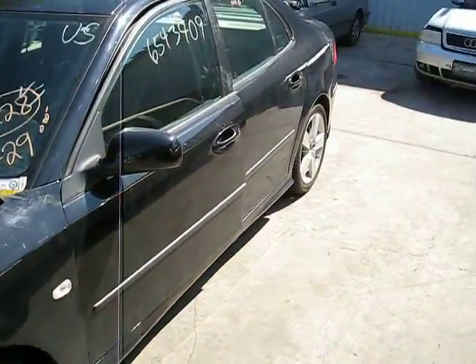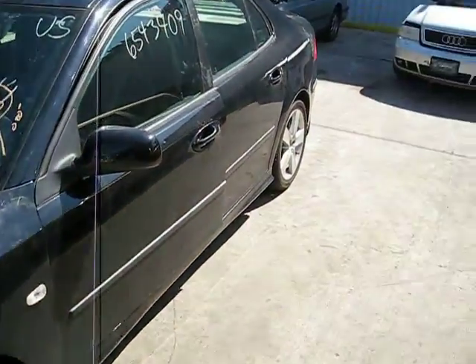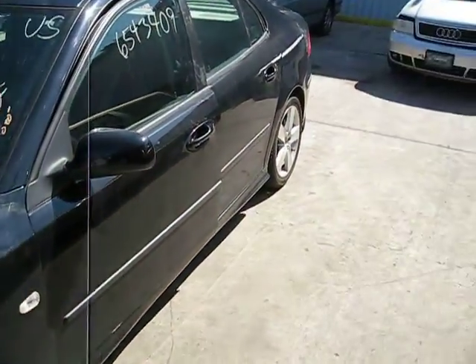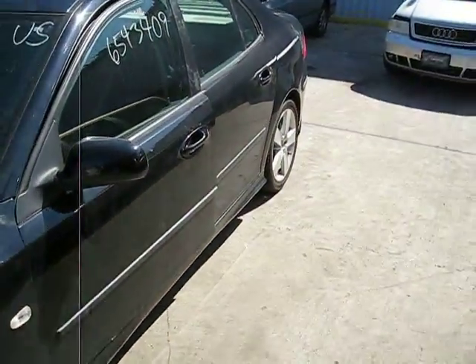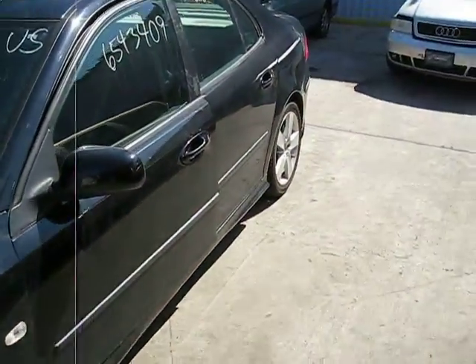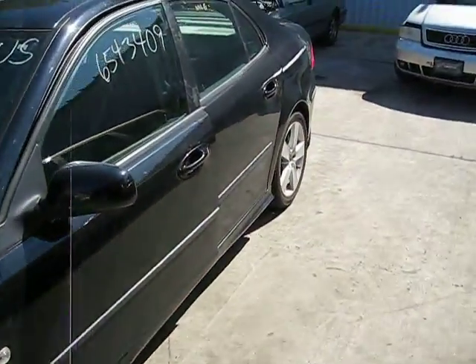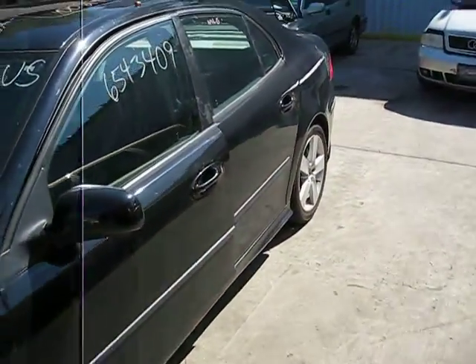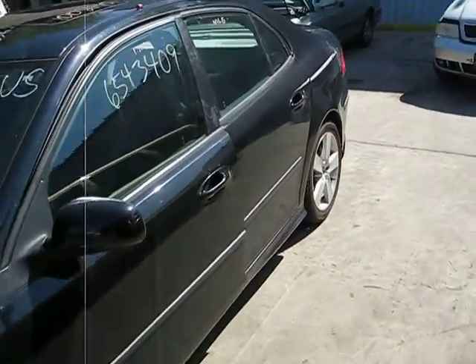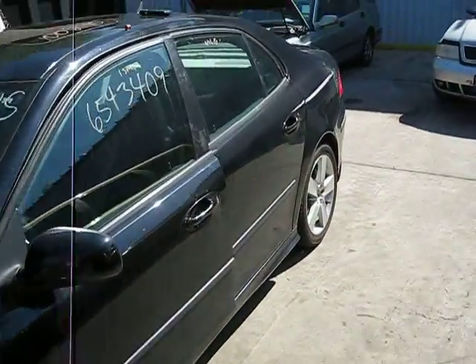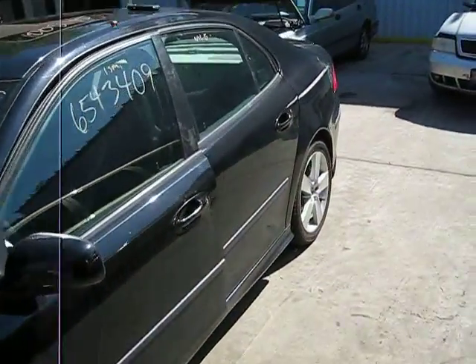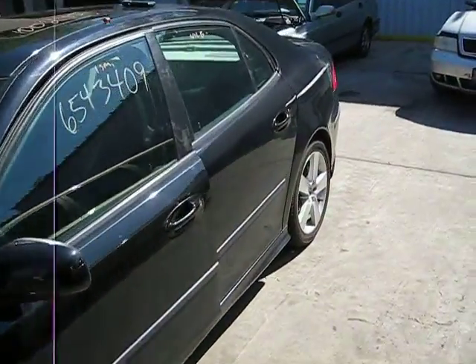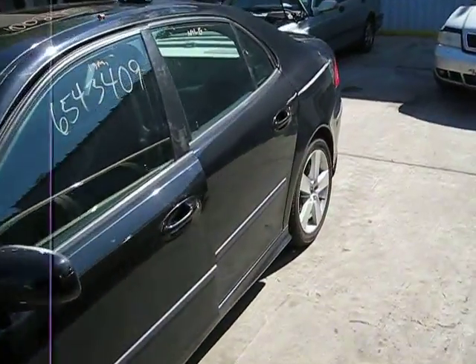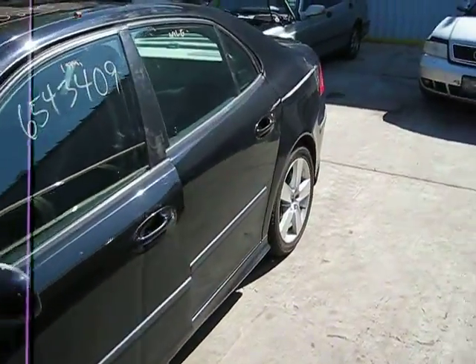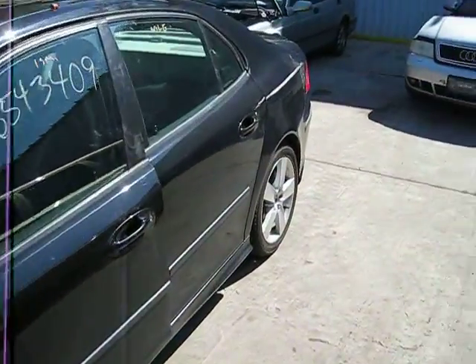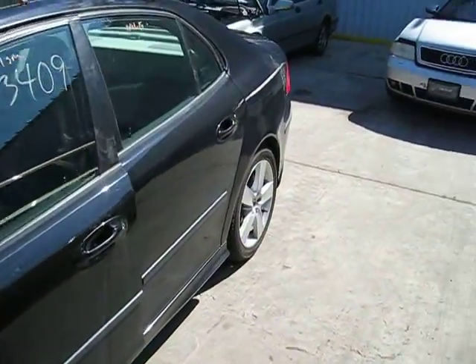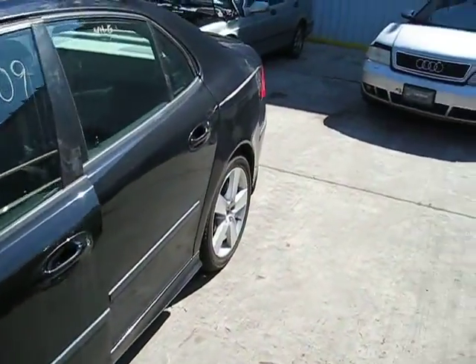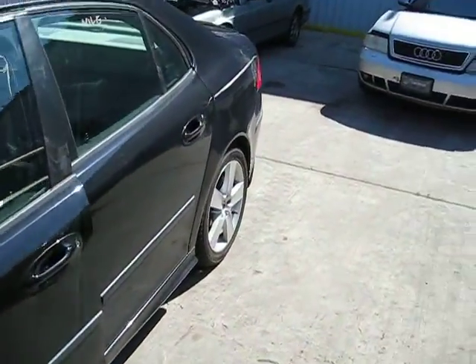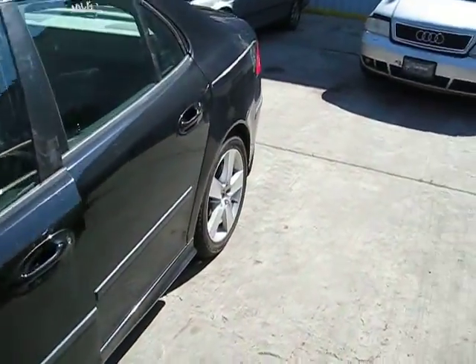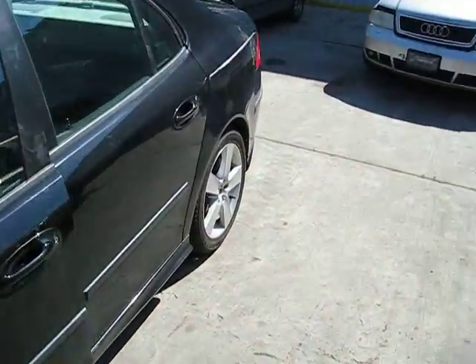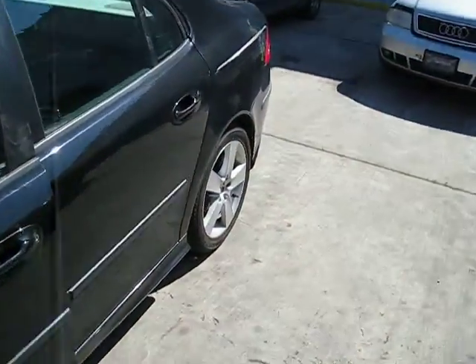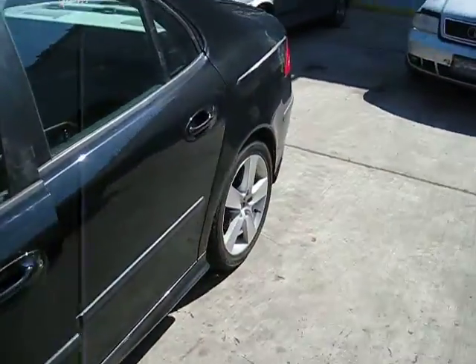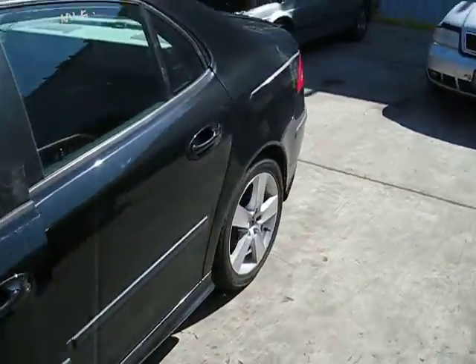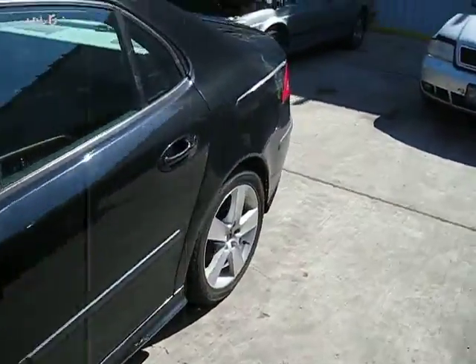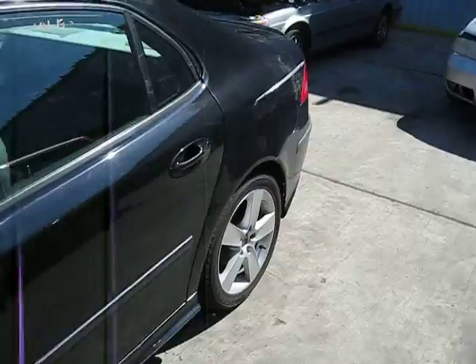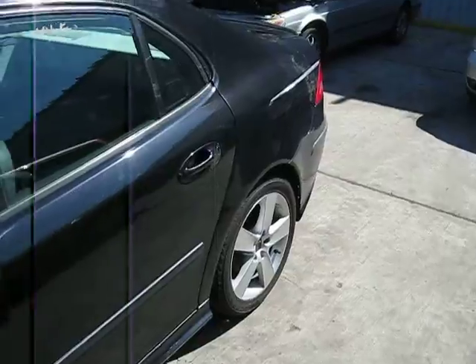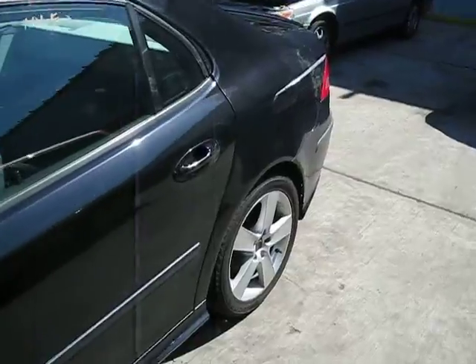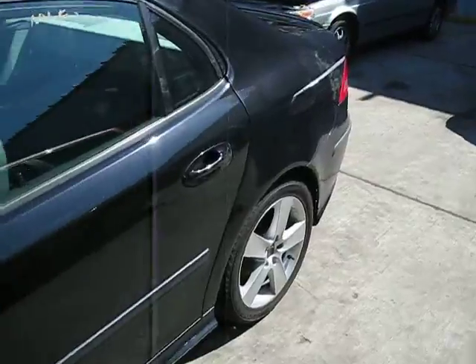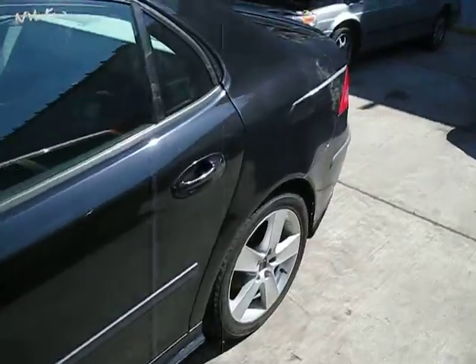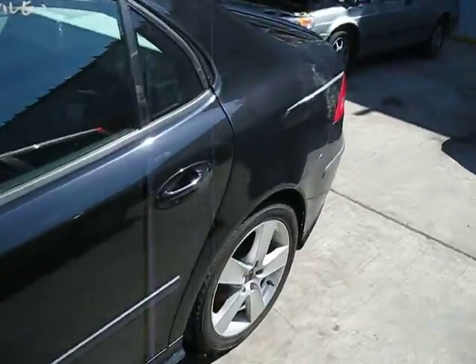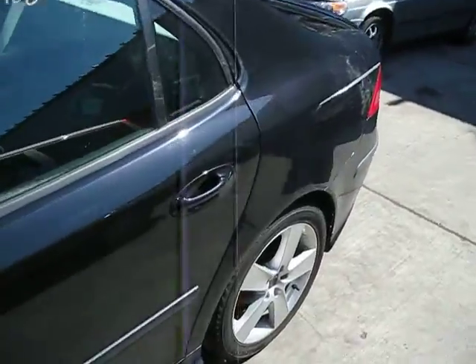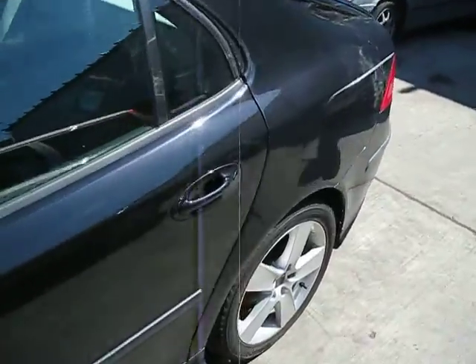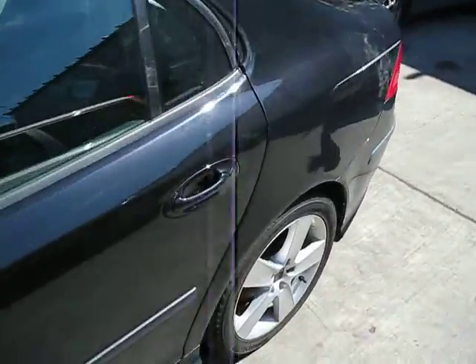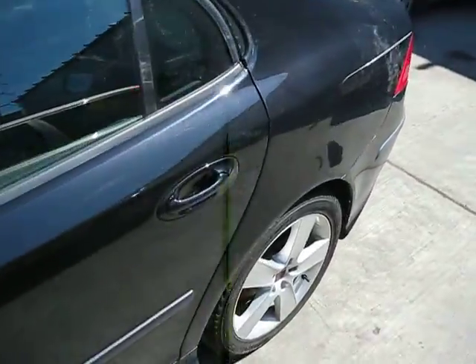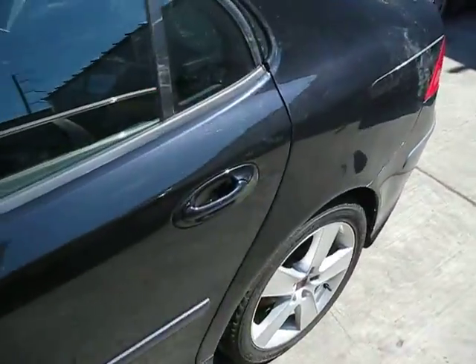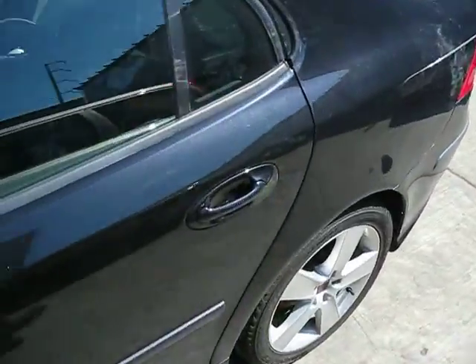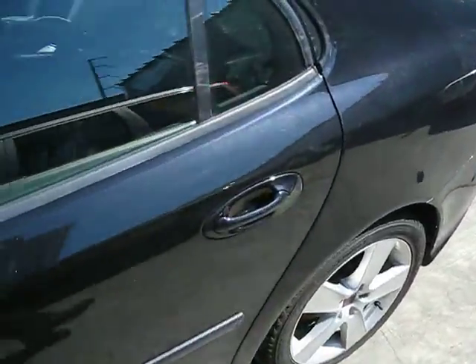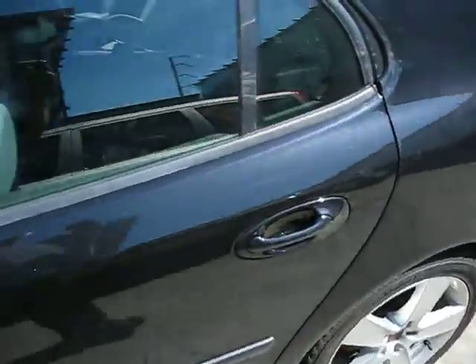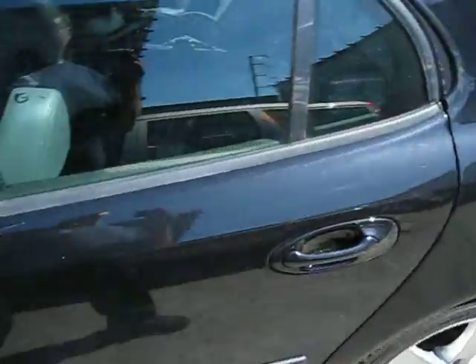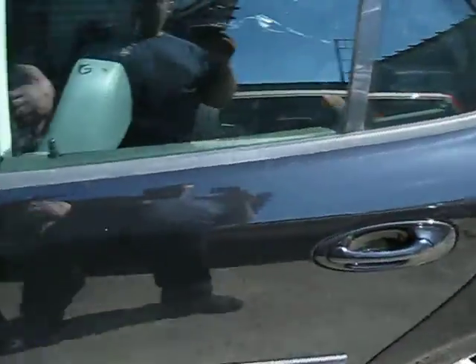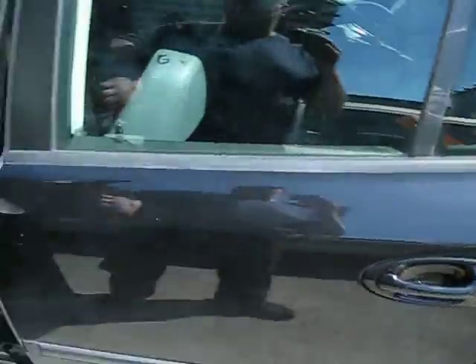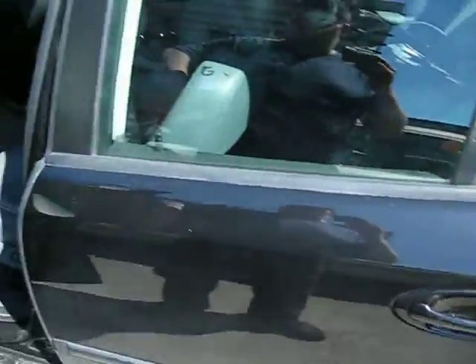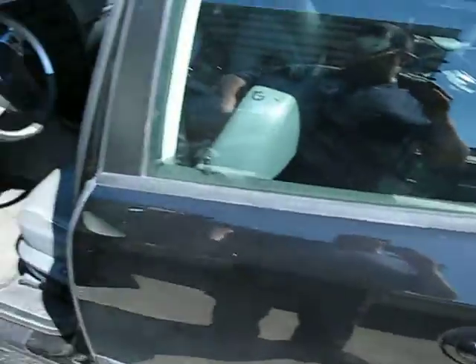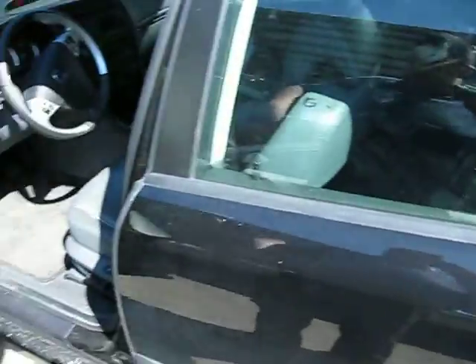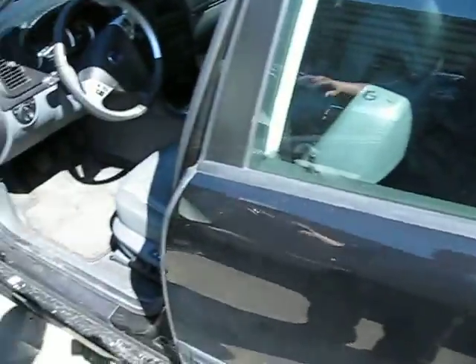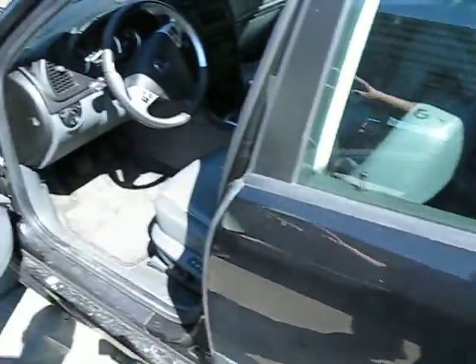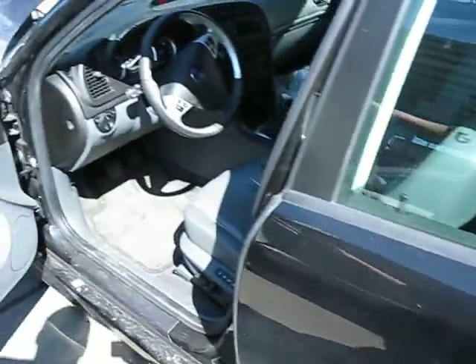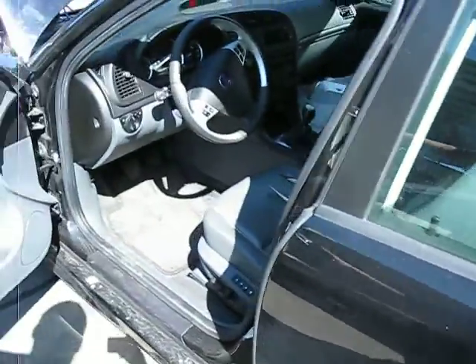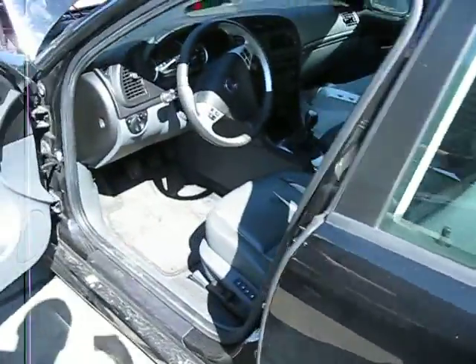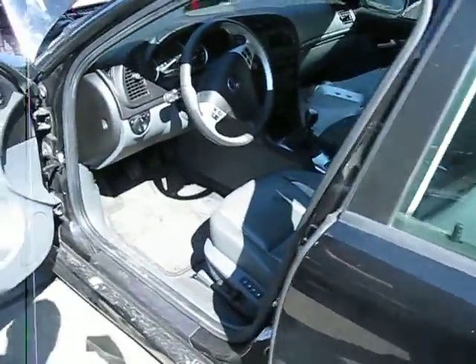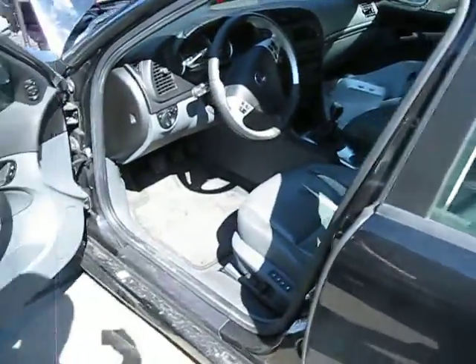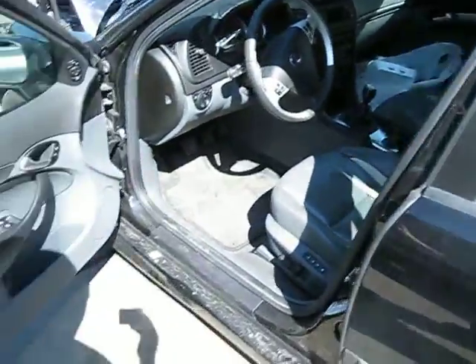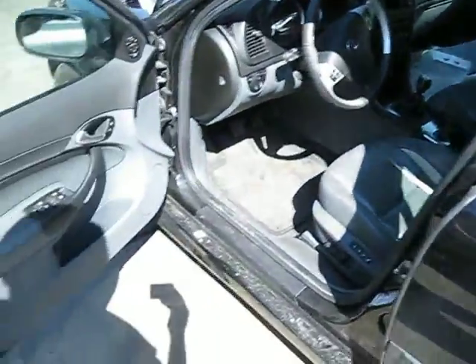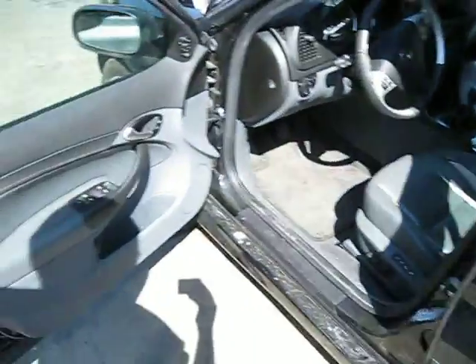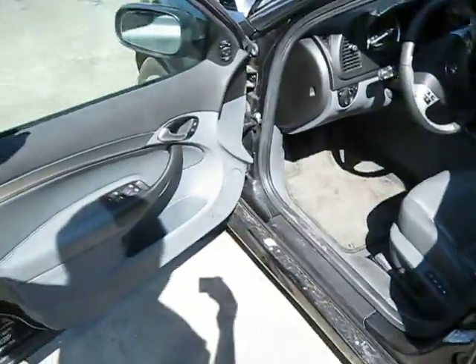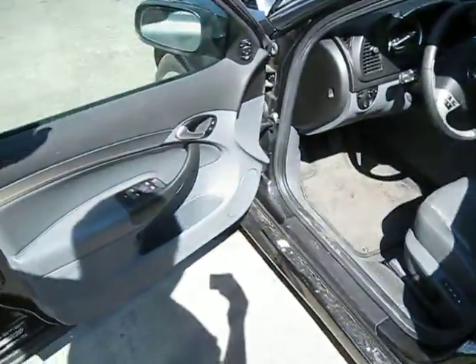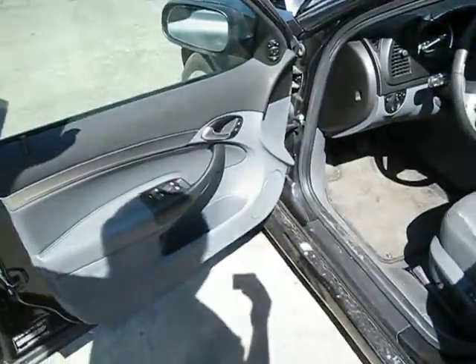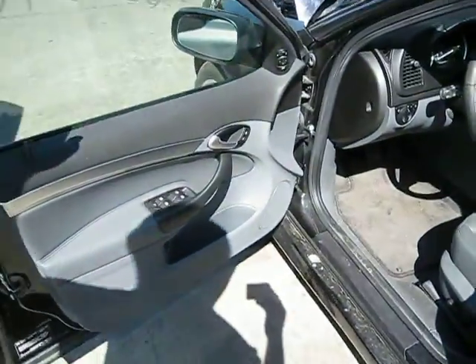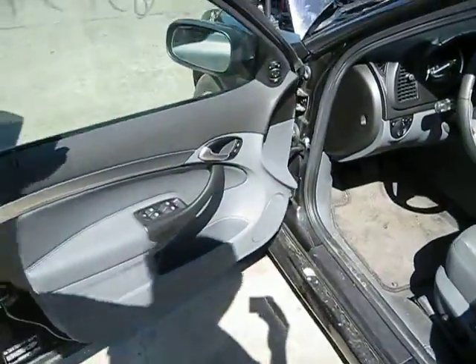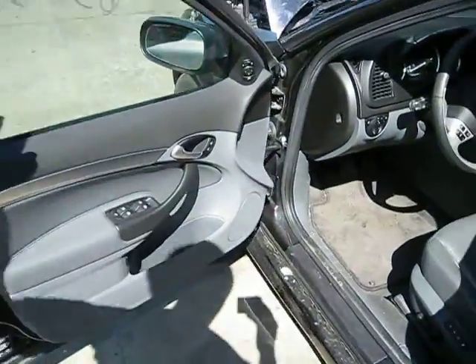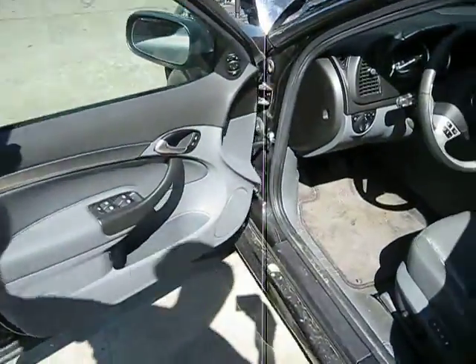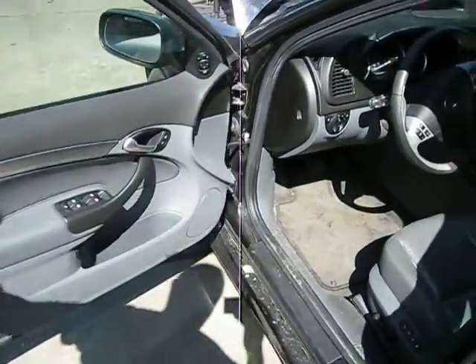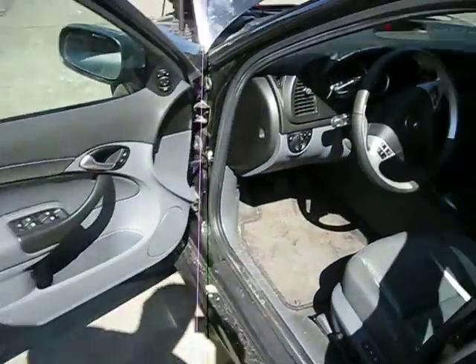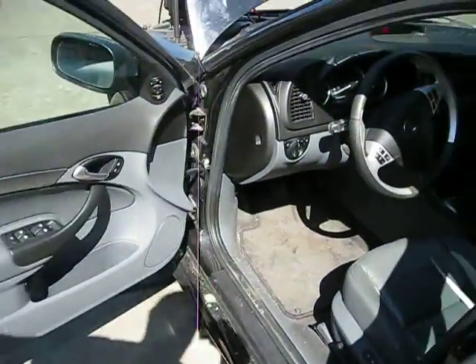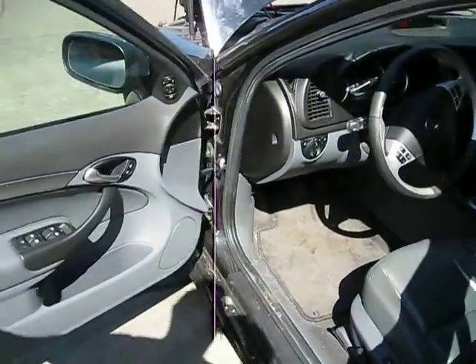The production date of this vehicle is September of 2005. The vehicle has a very nice gray leather interior.